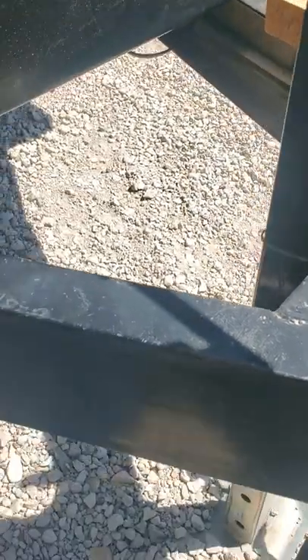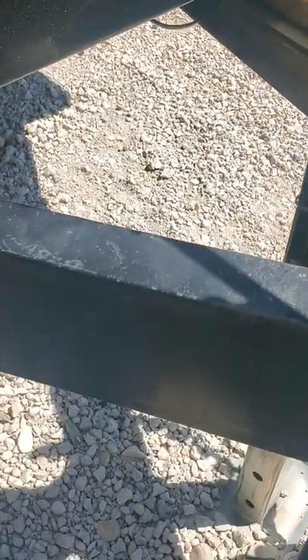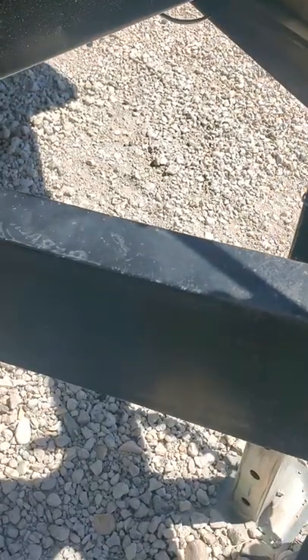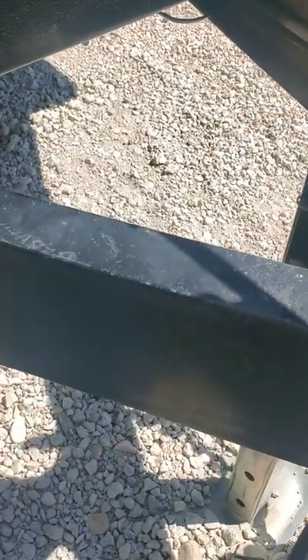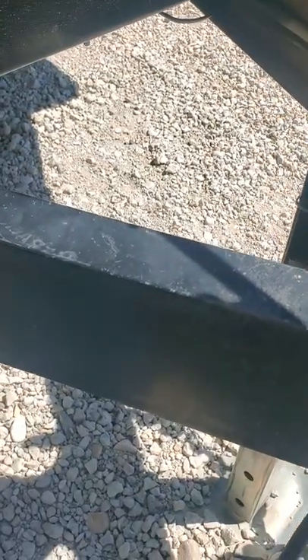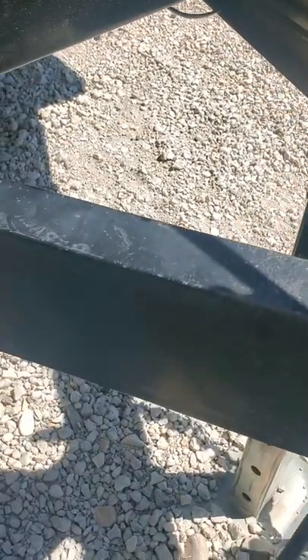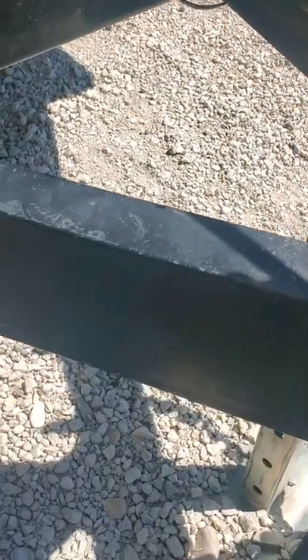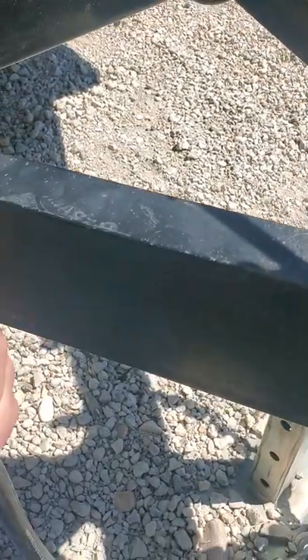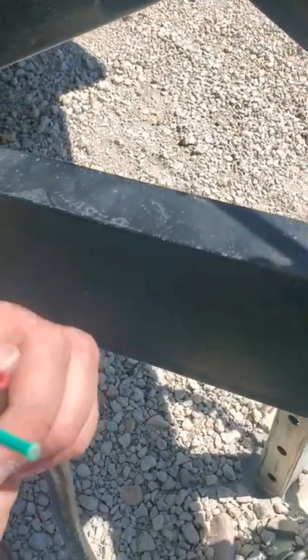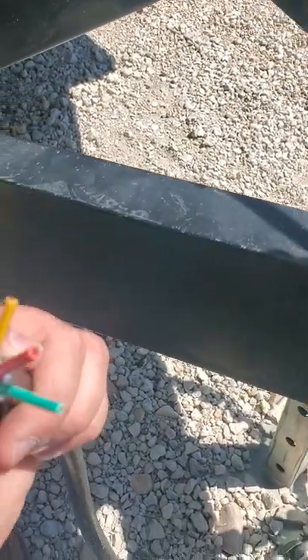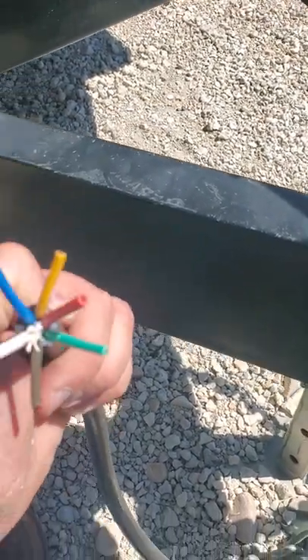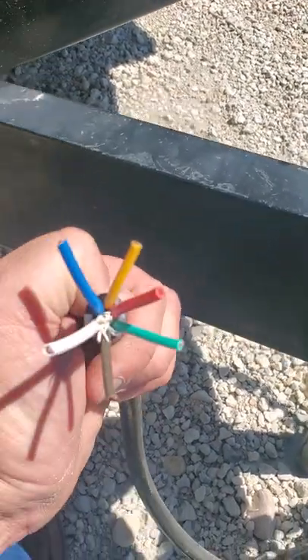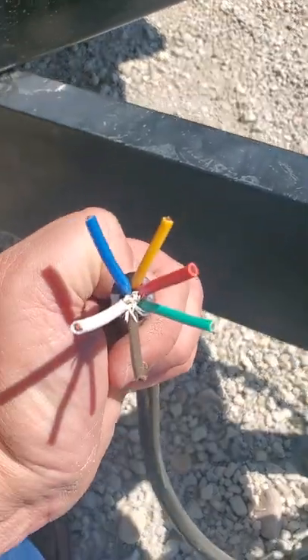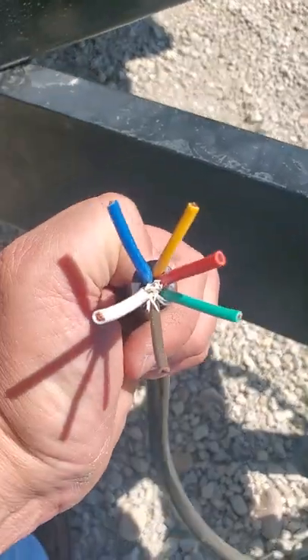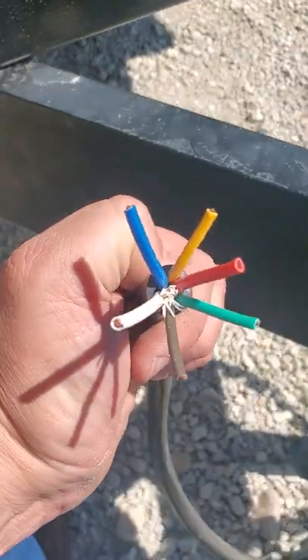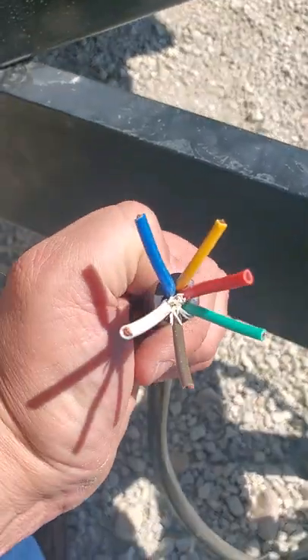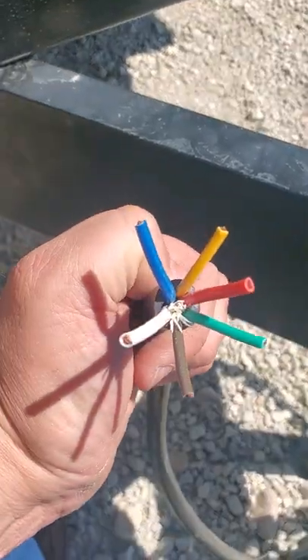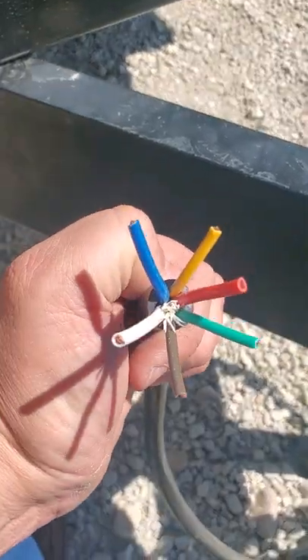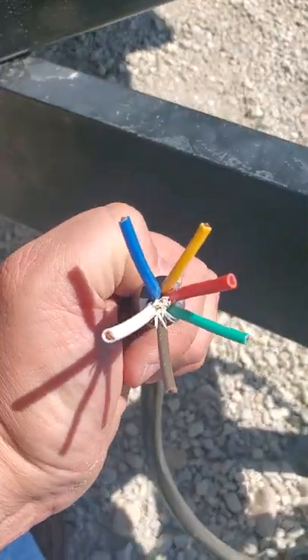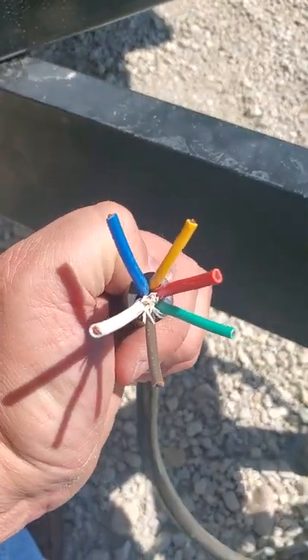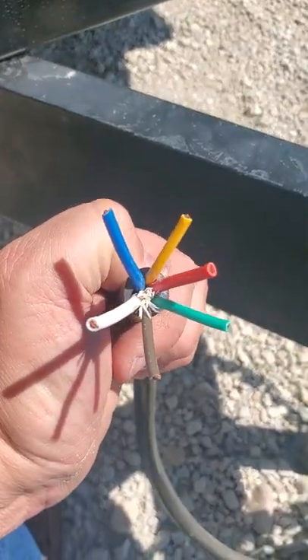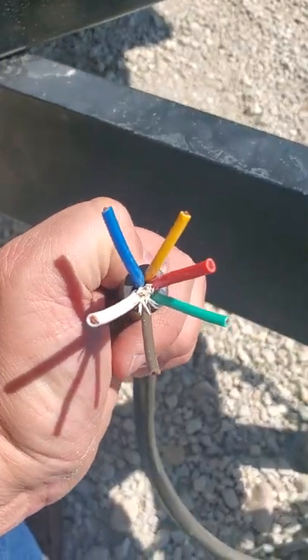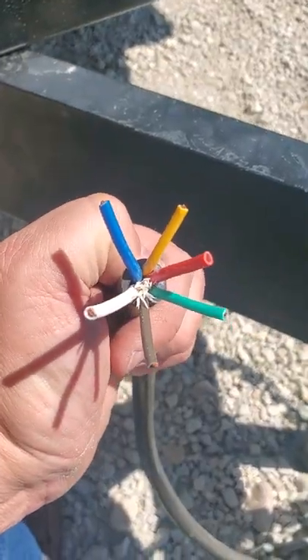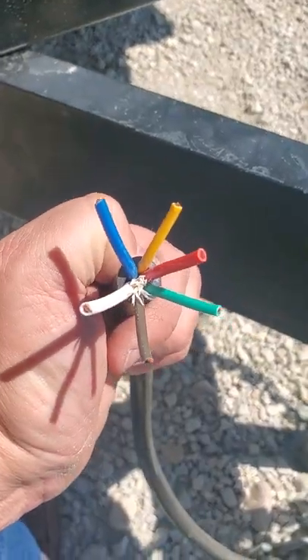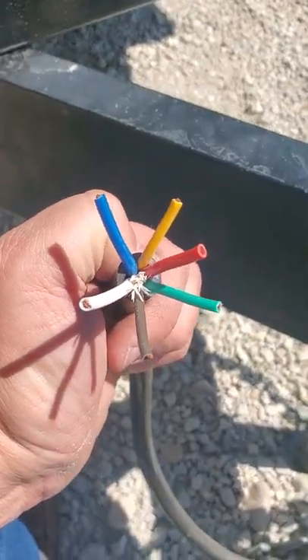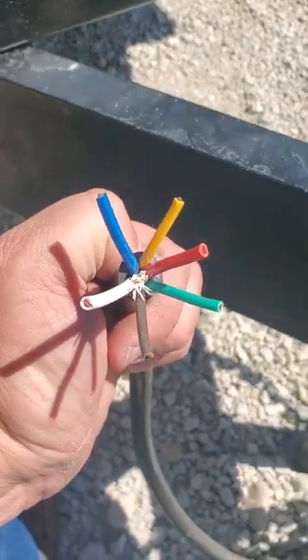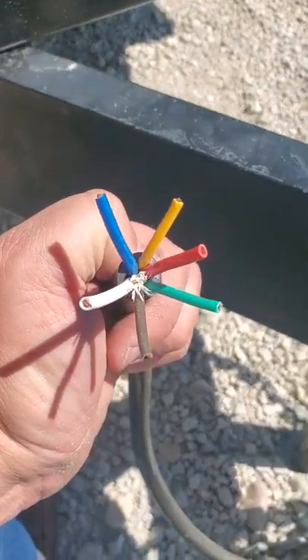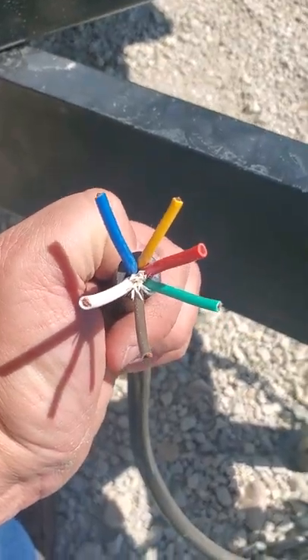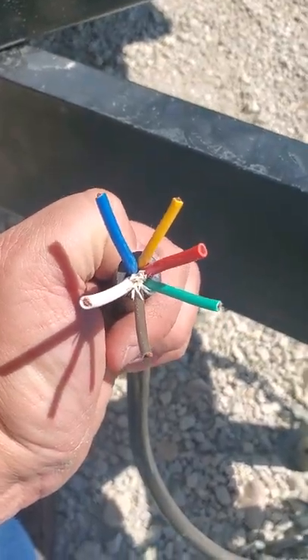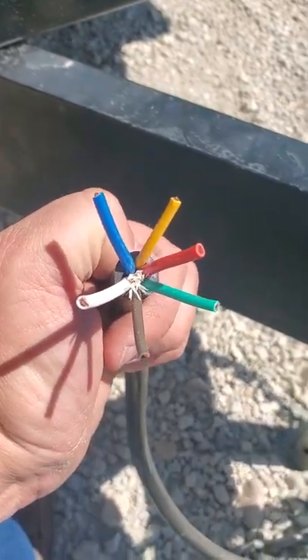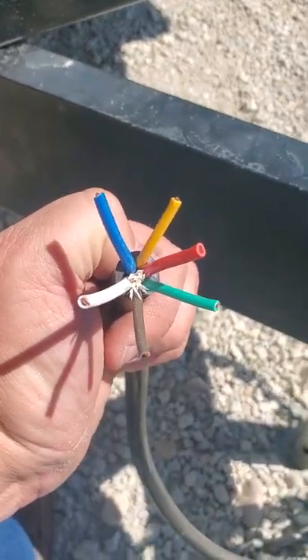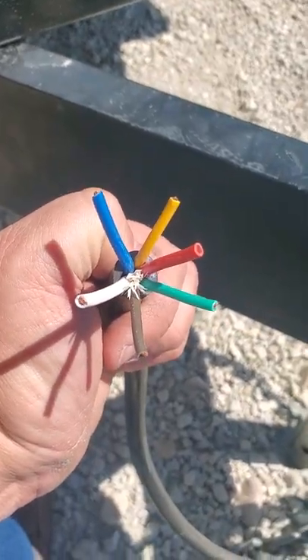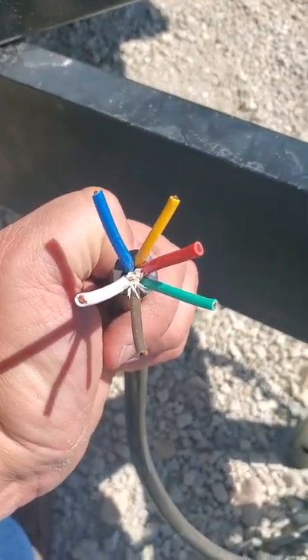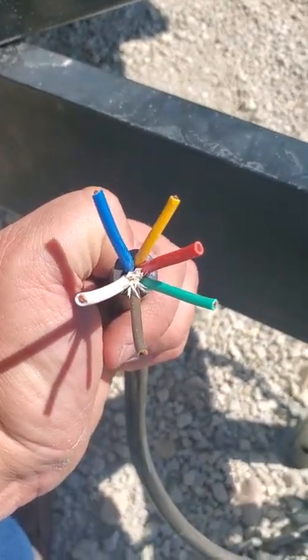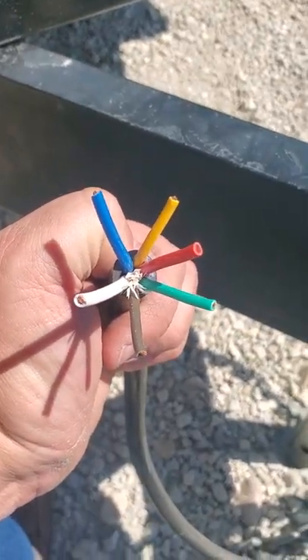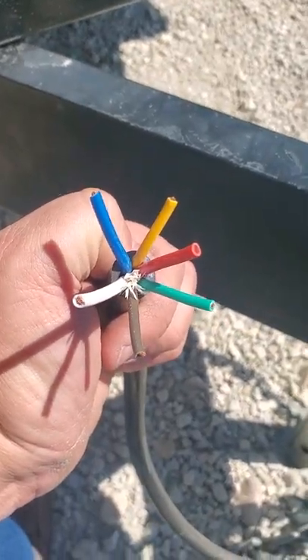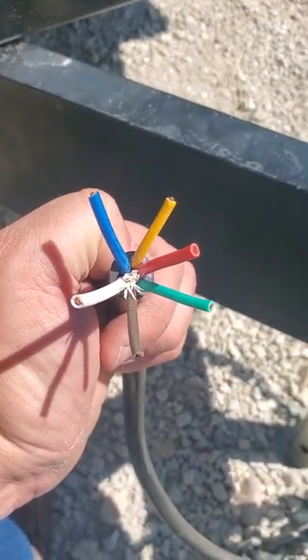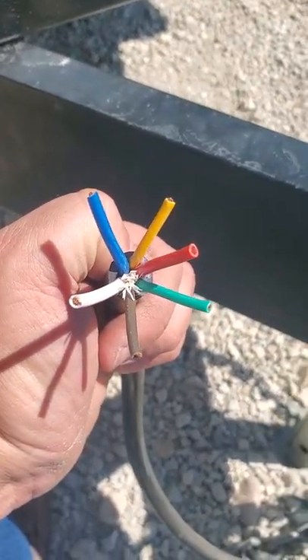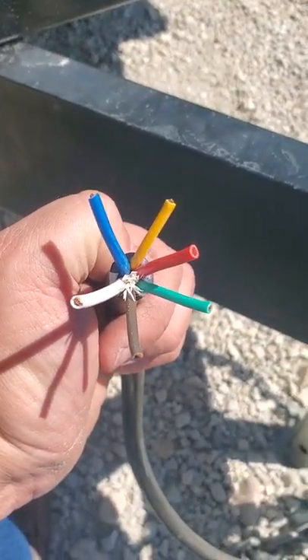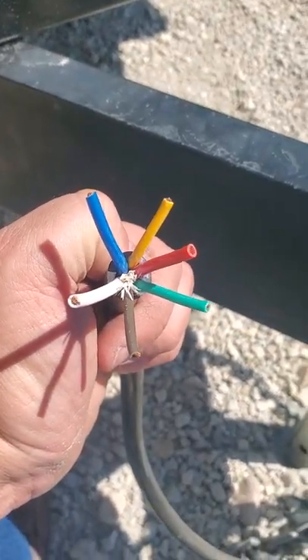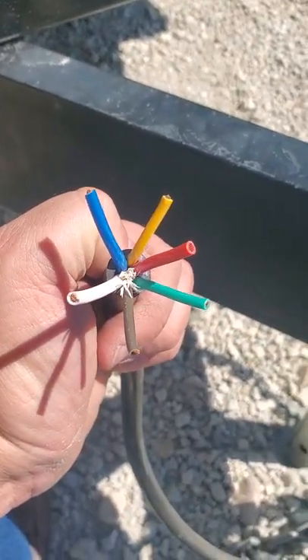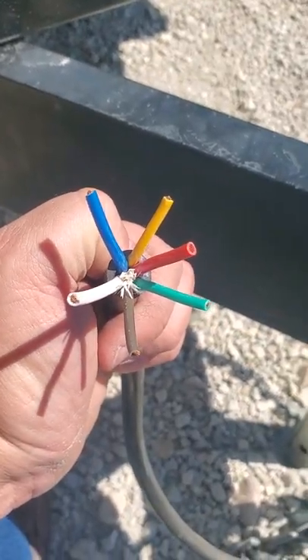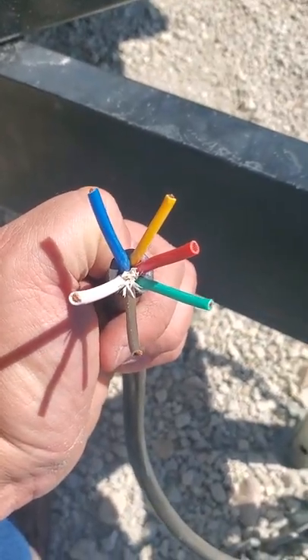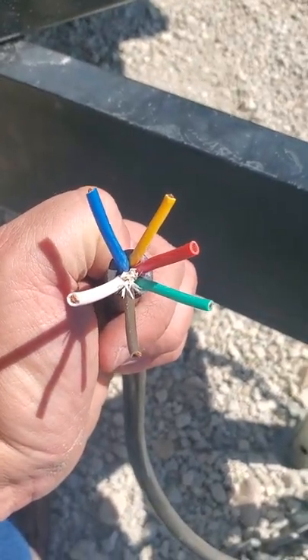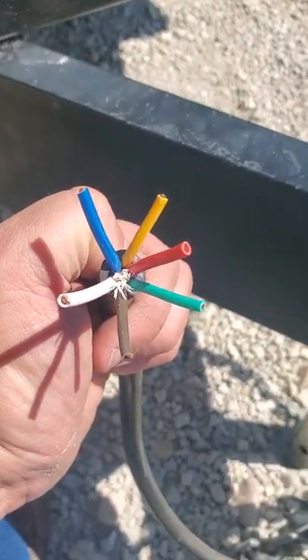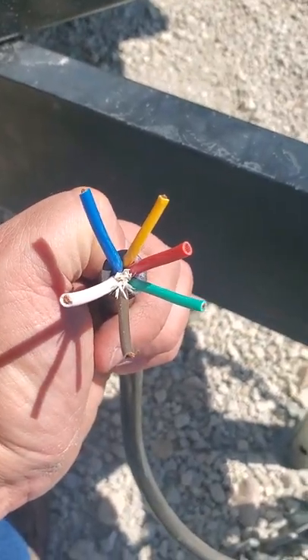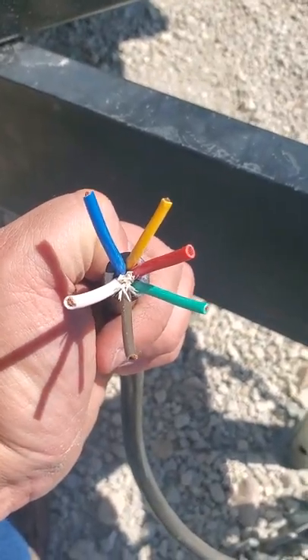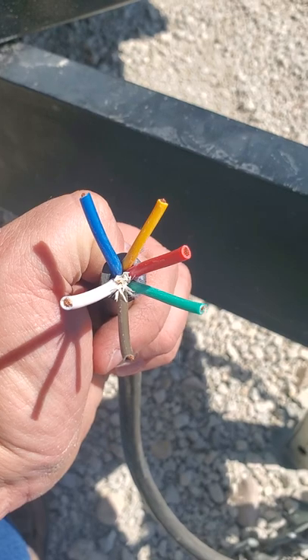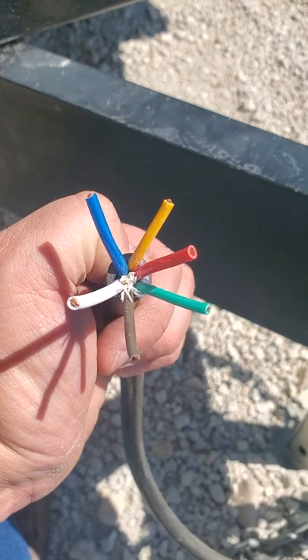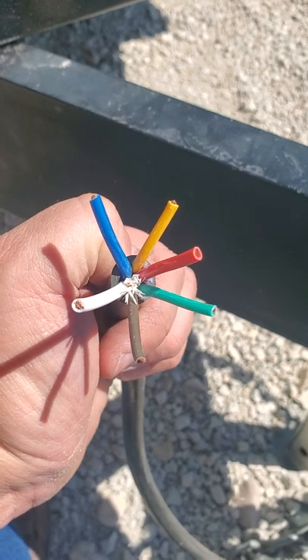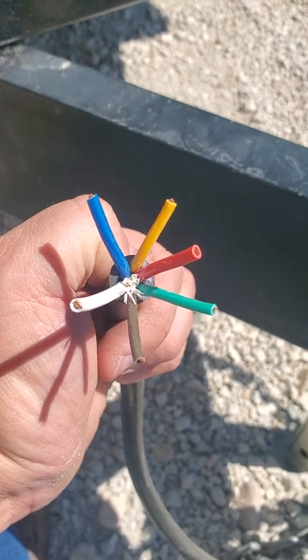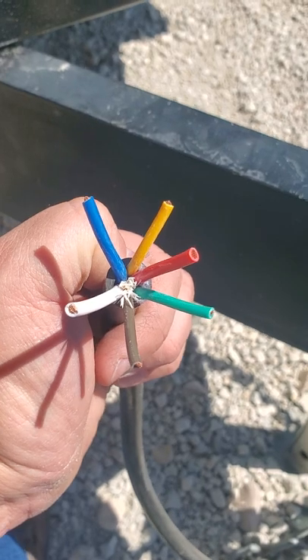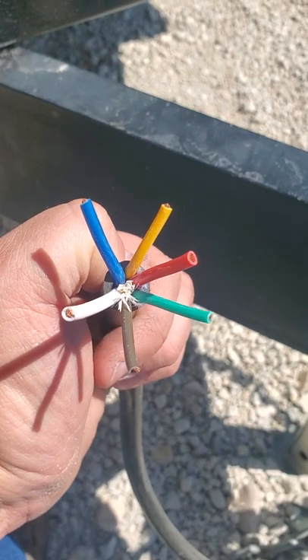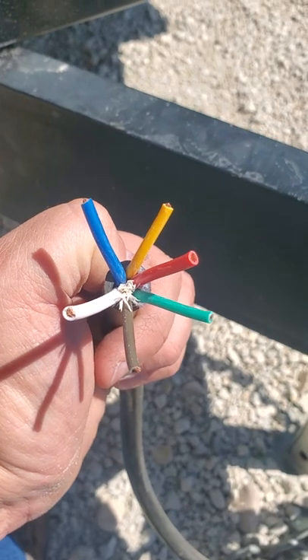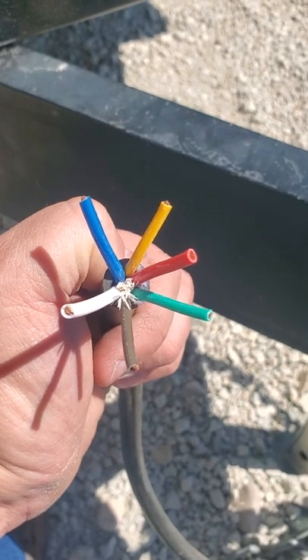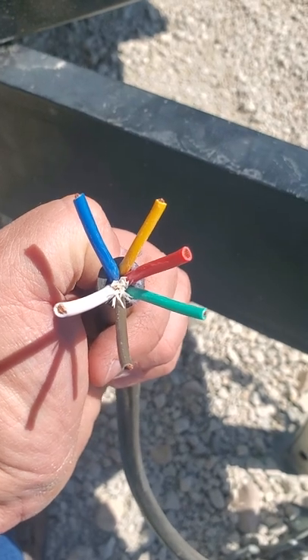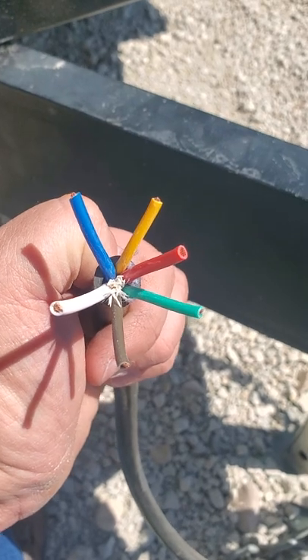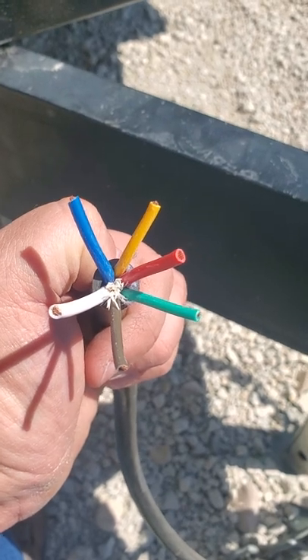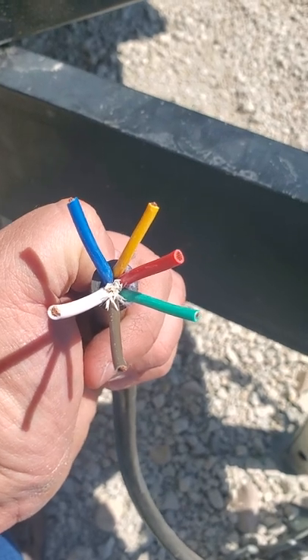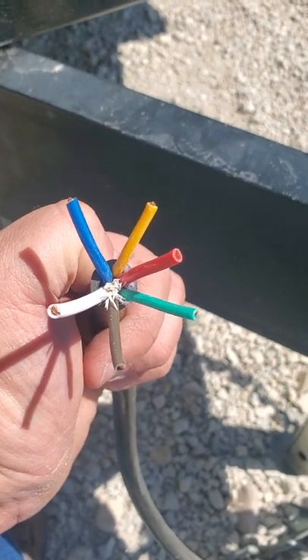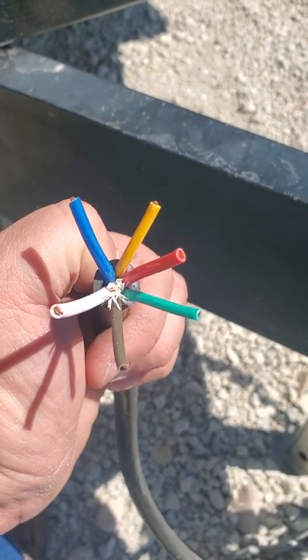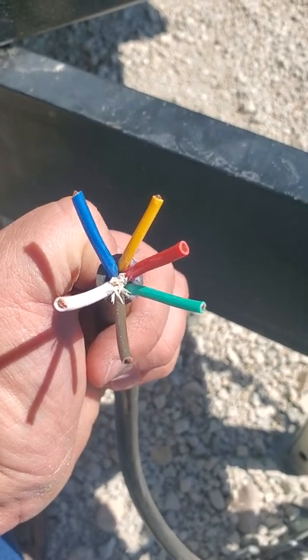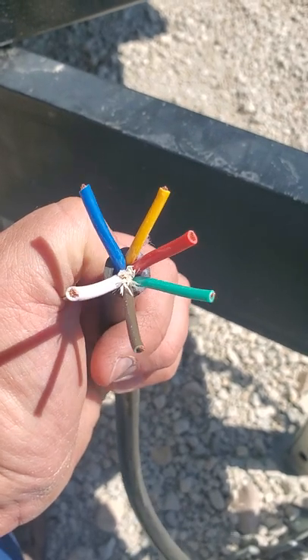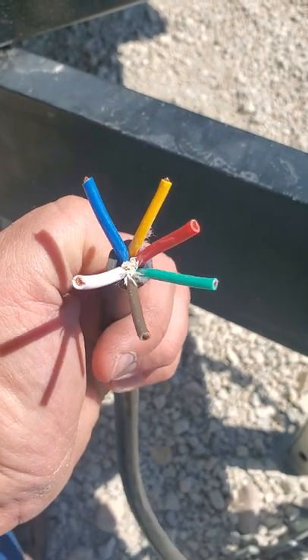Okay guys, we're back here out at the dump trailer. You can see I have a — or excuse me — six wire plug.